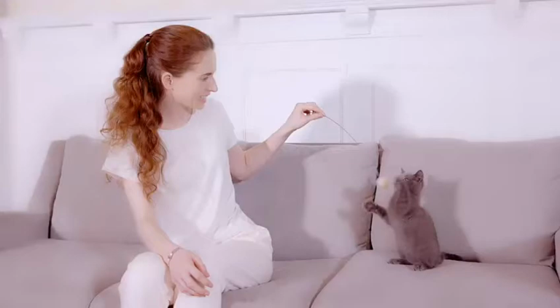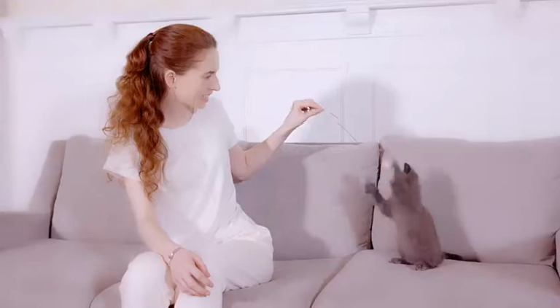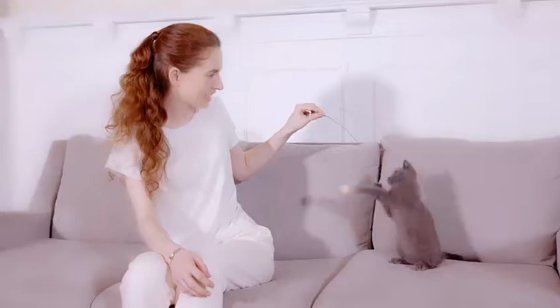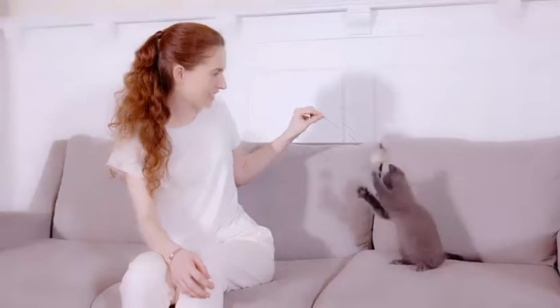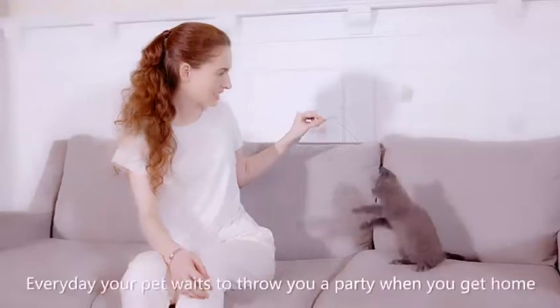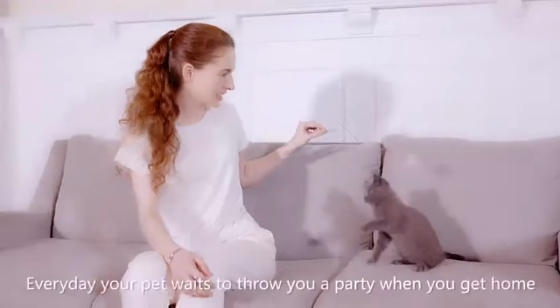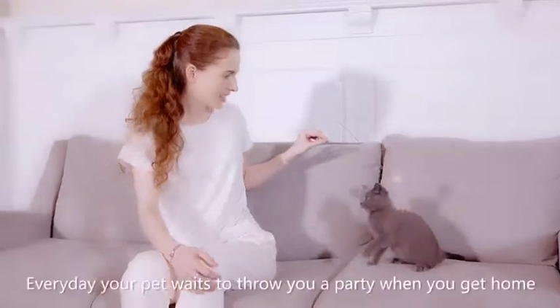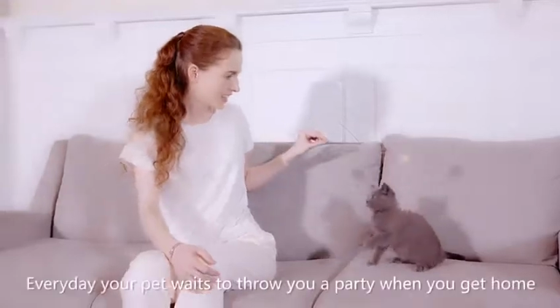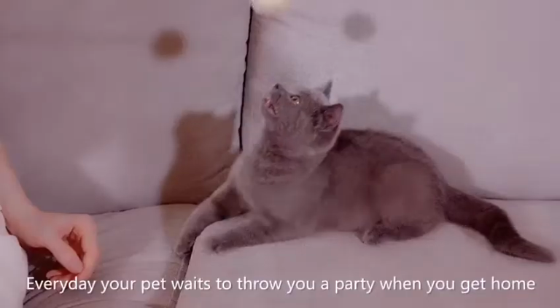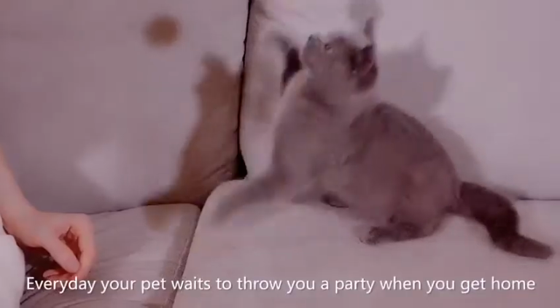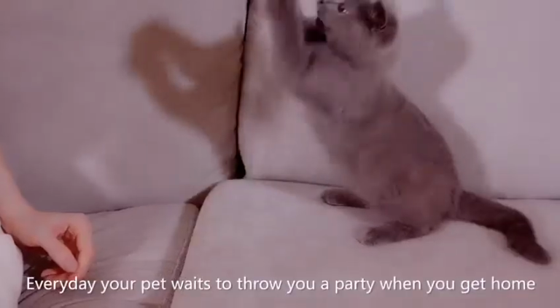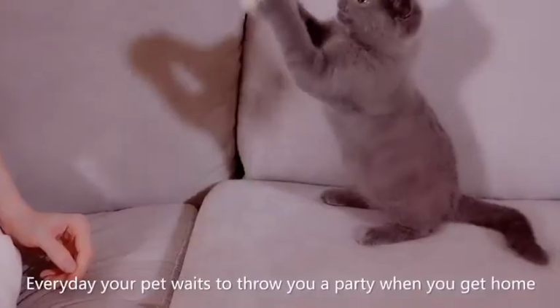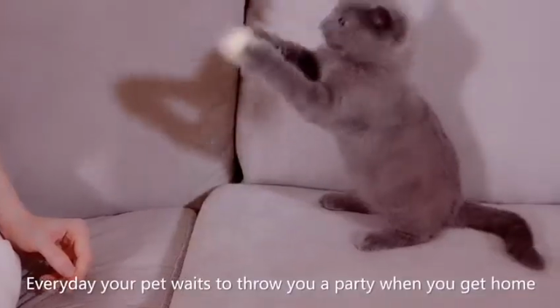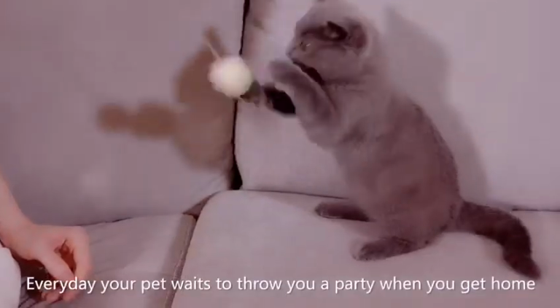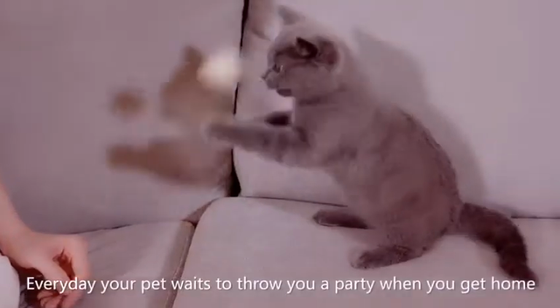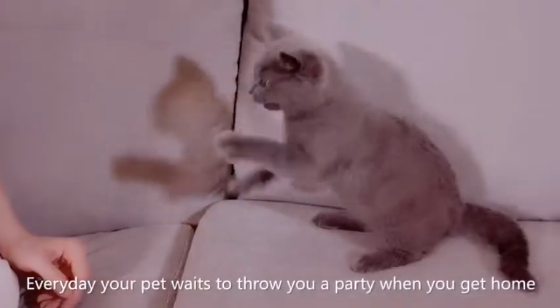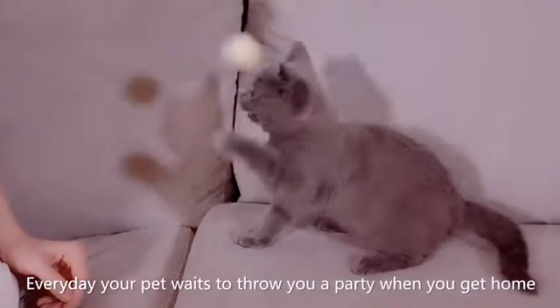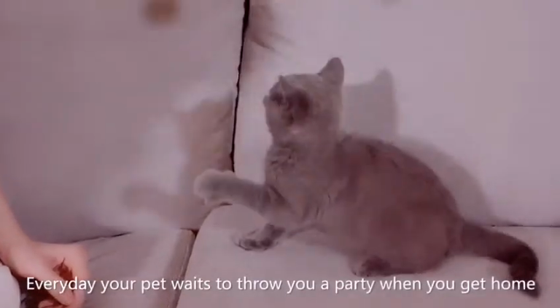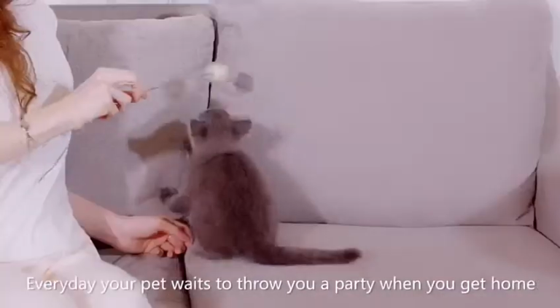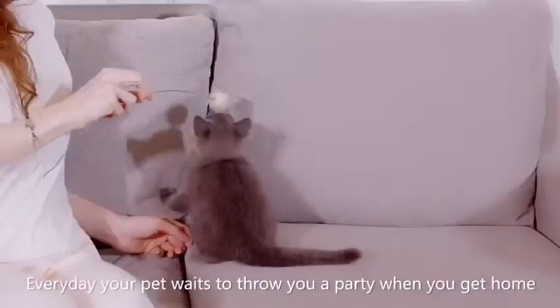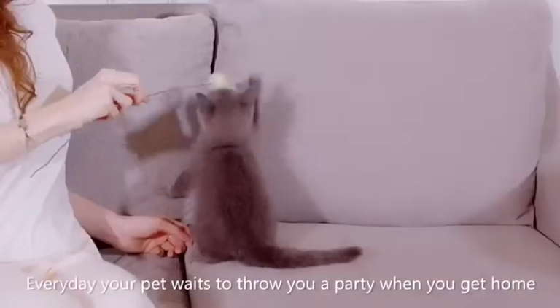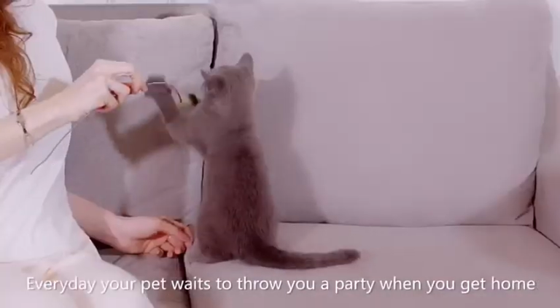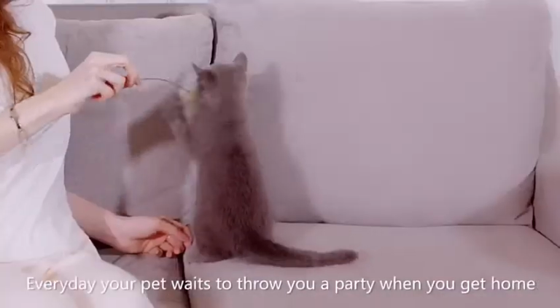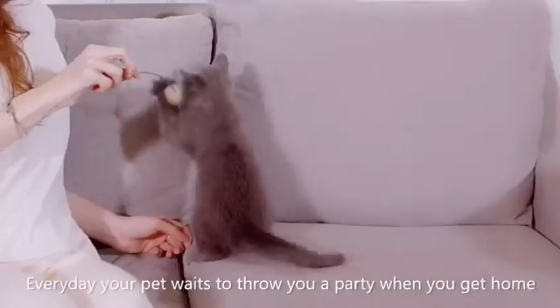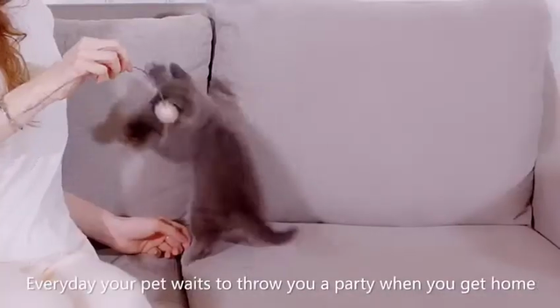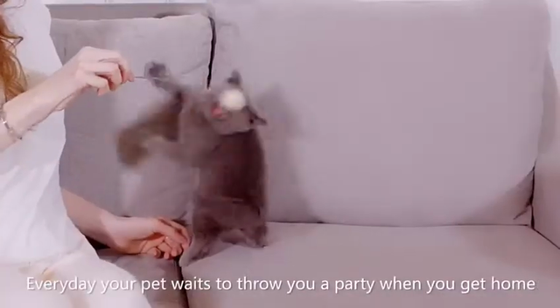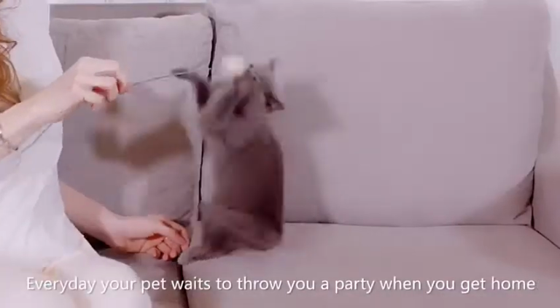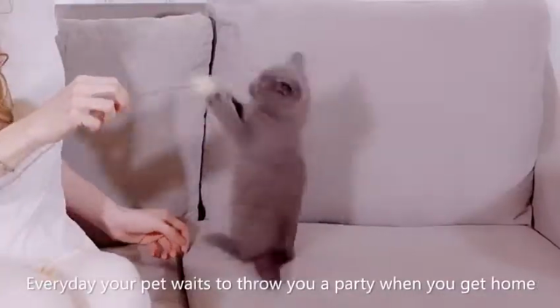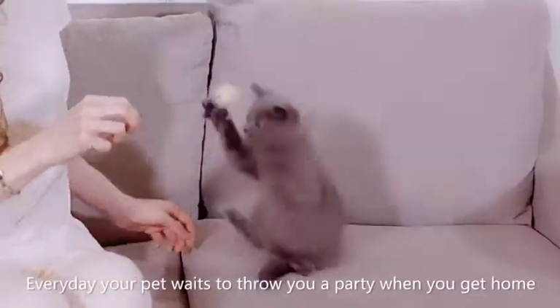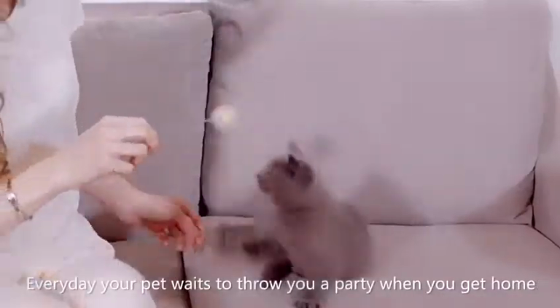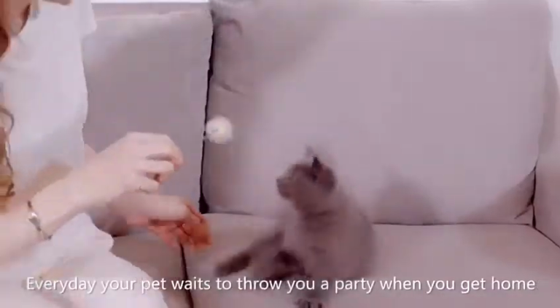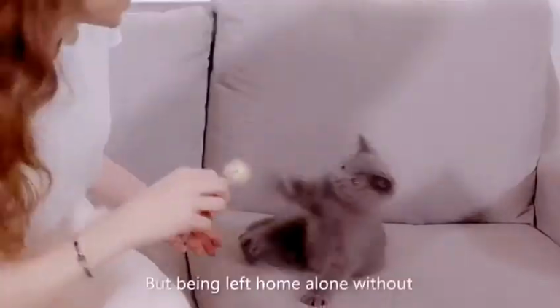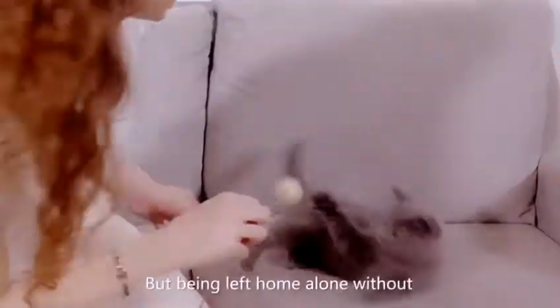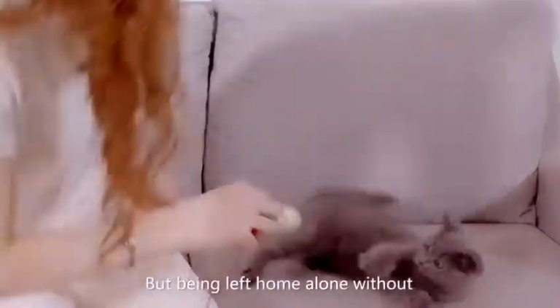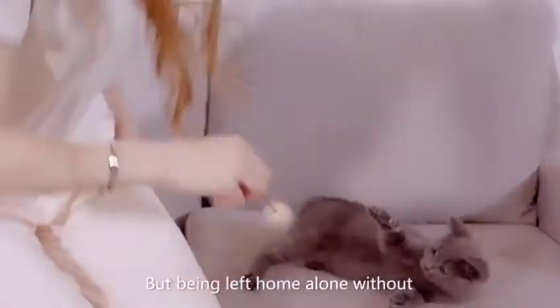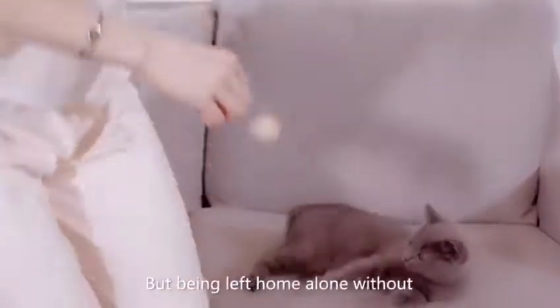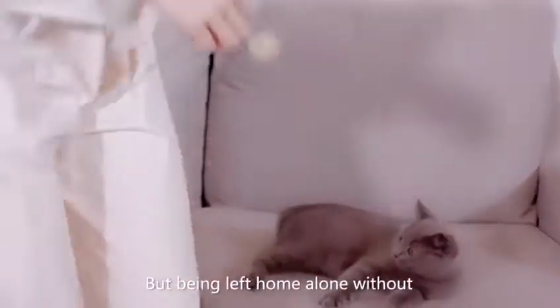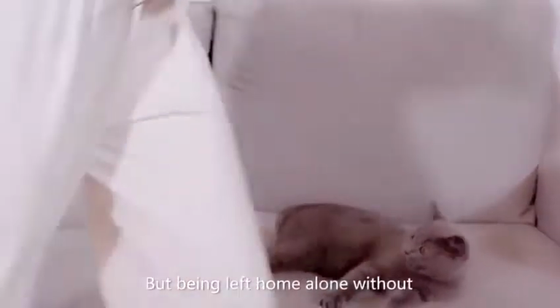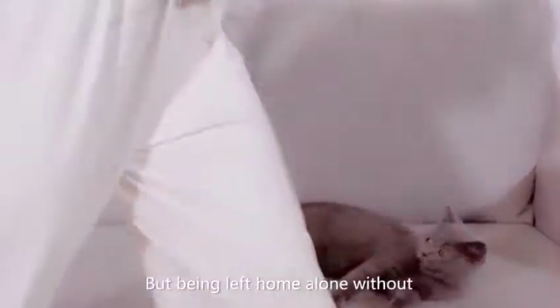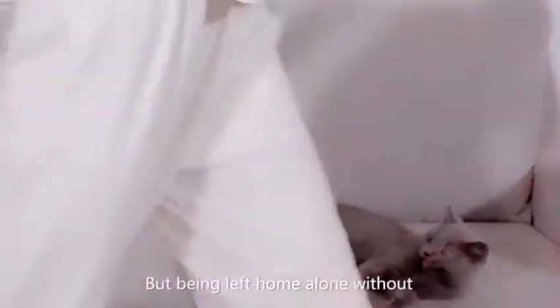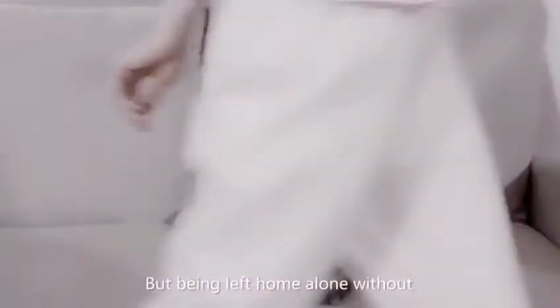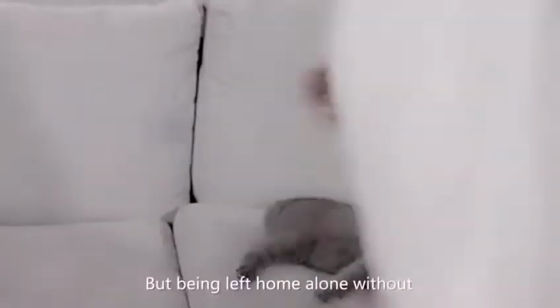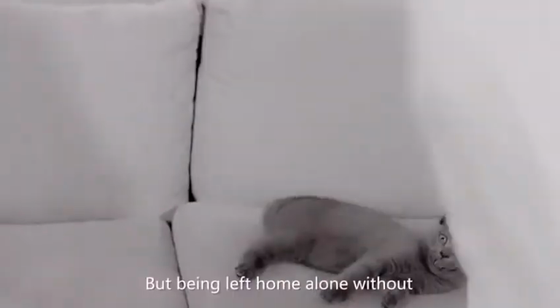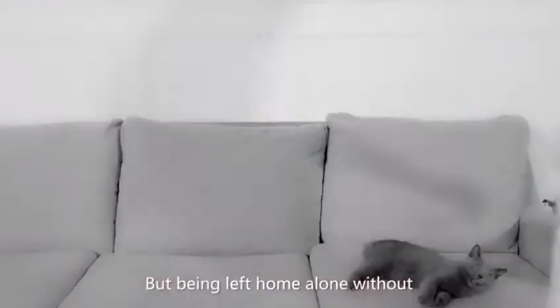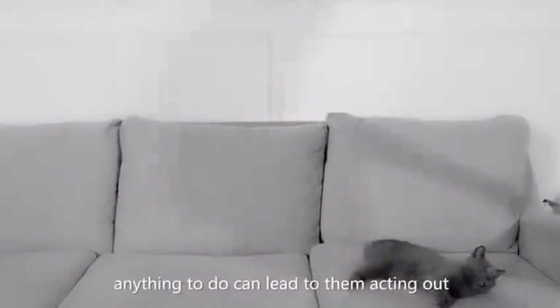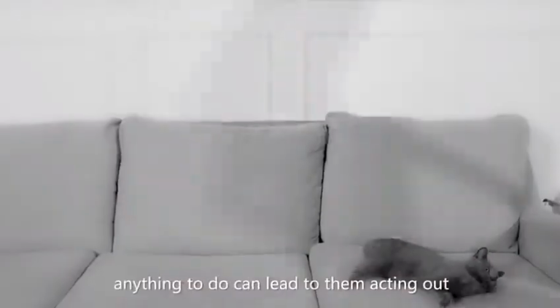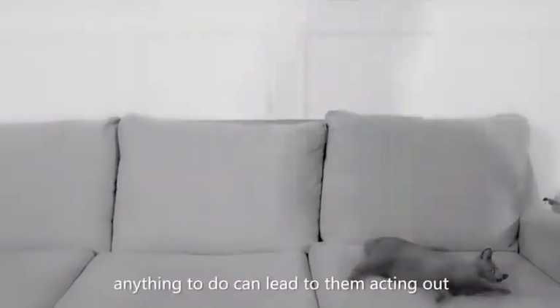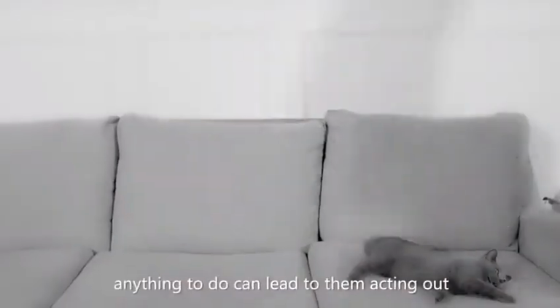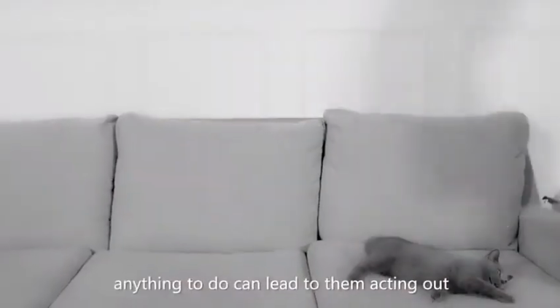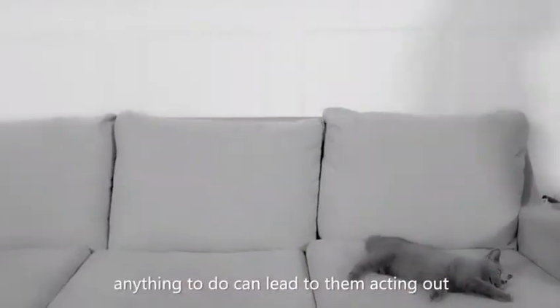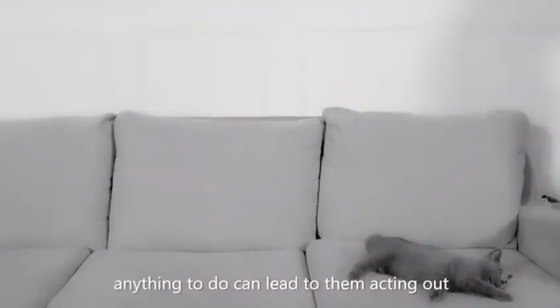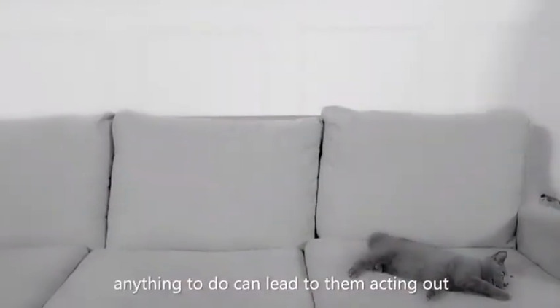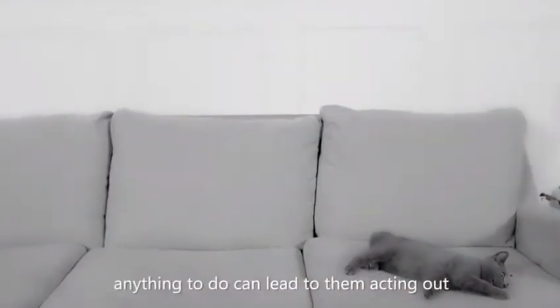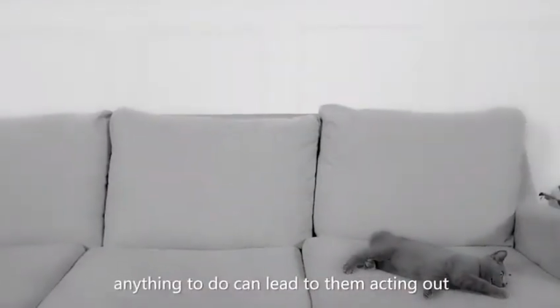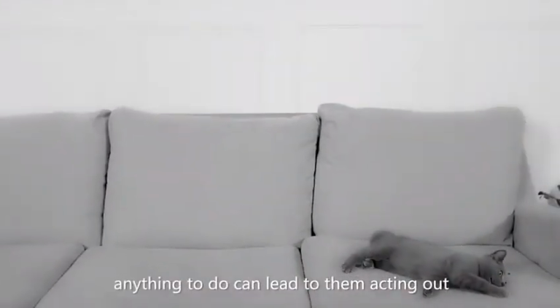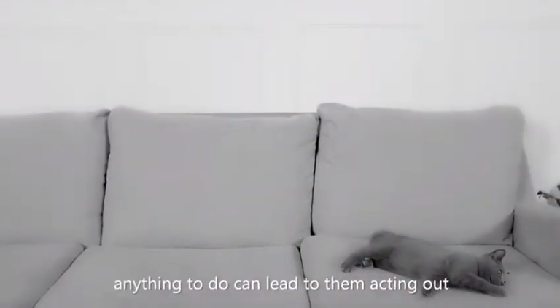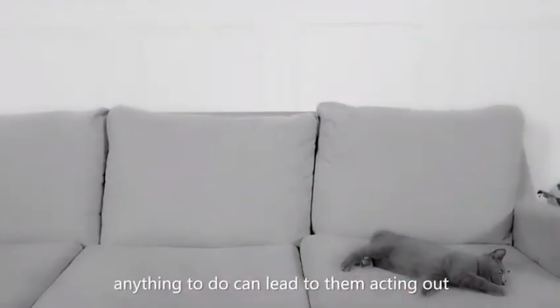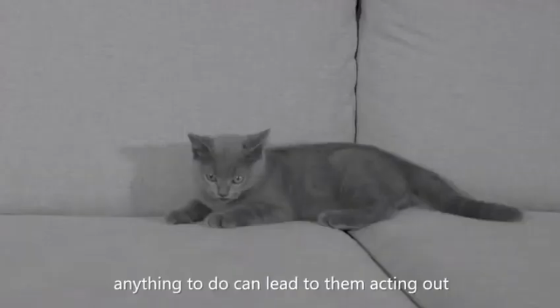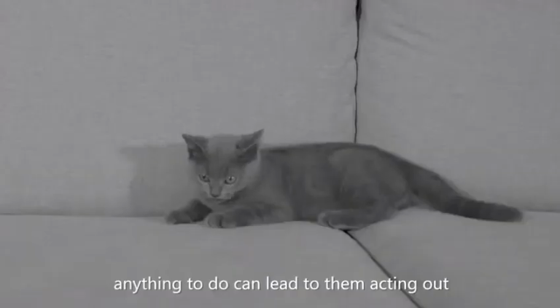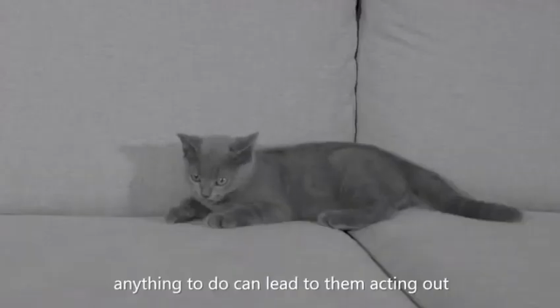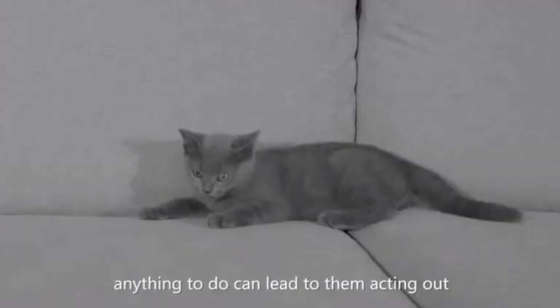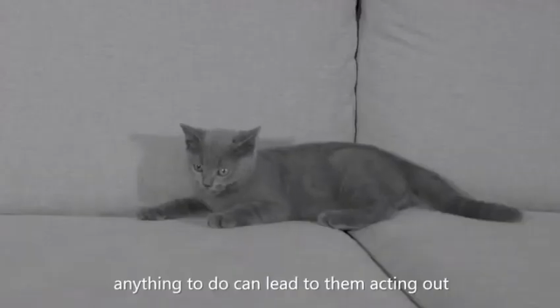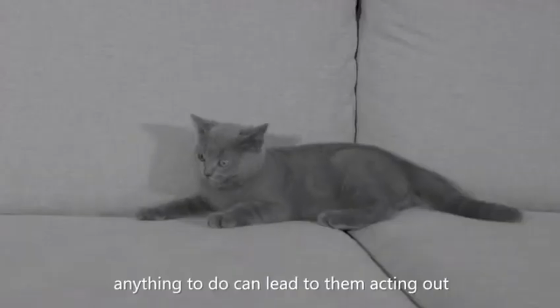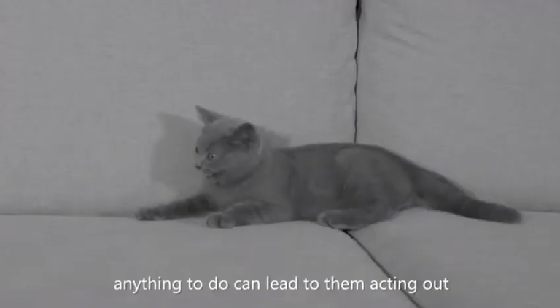Every day your pet waits to throw you a party when you get home, but being left home alone without anything to do can lead them to acting out.